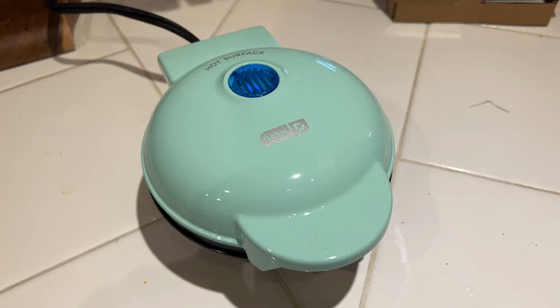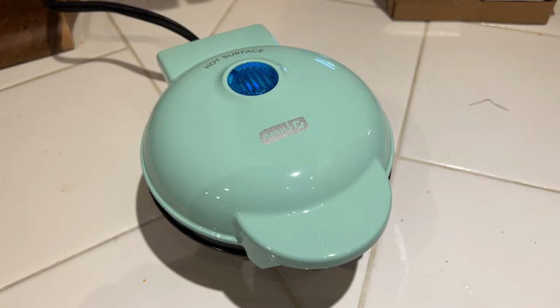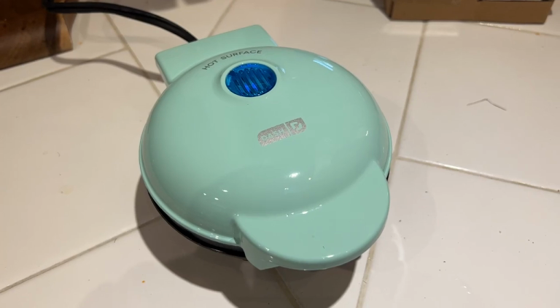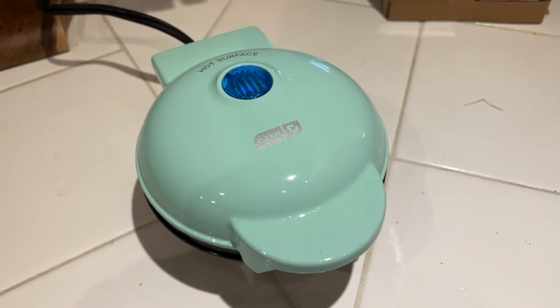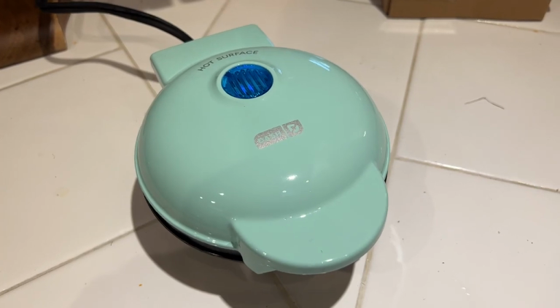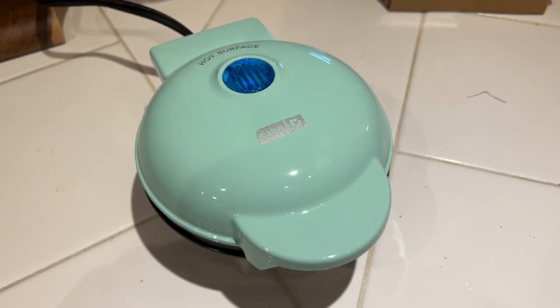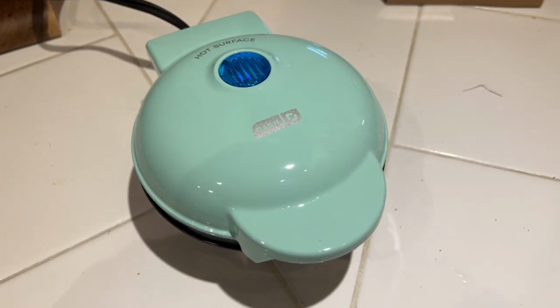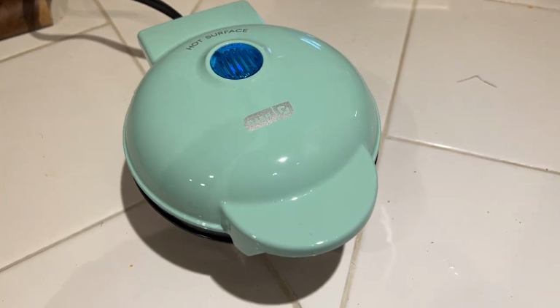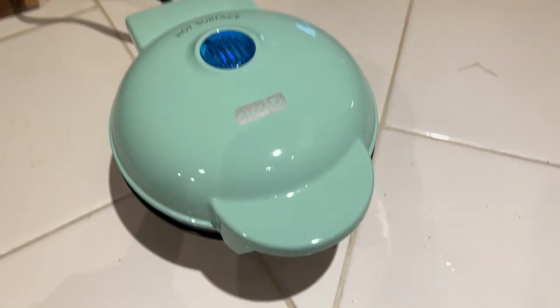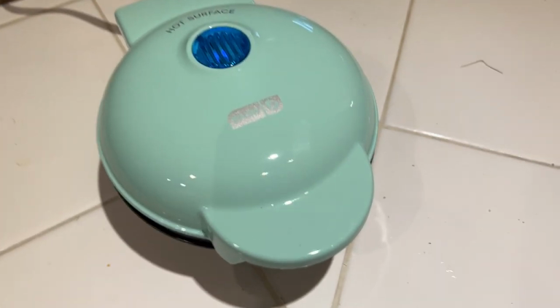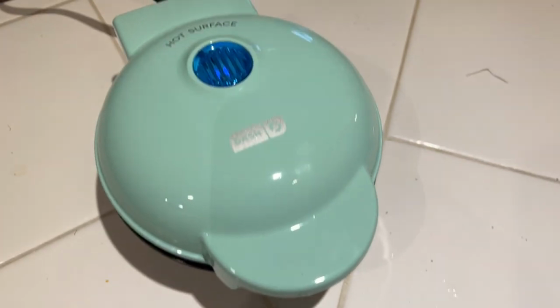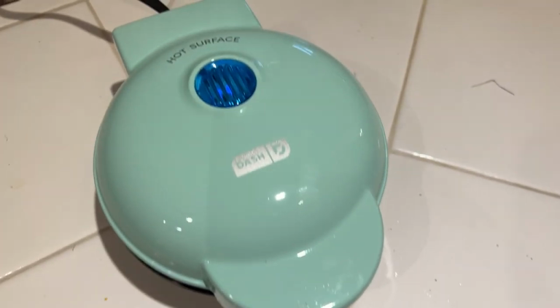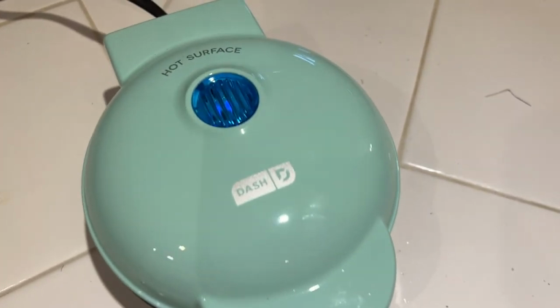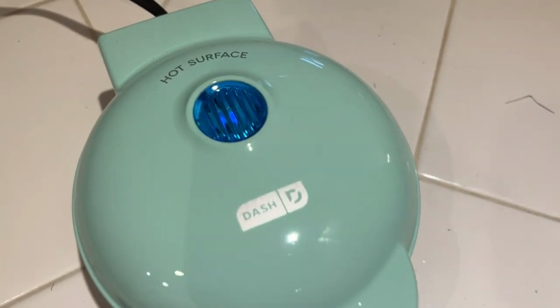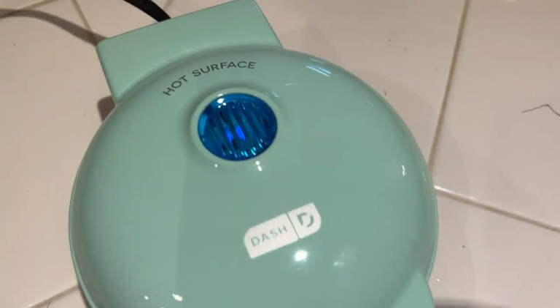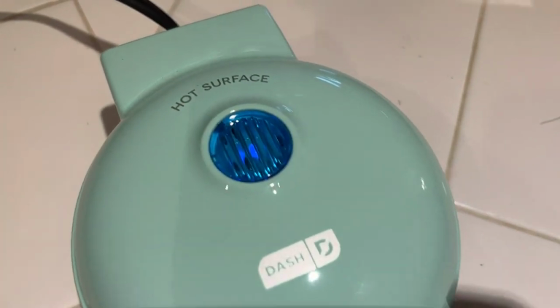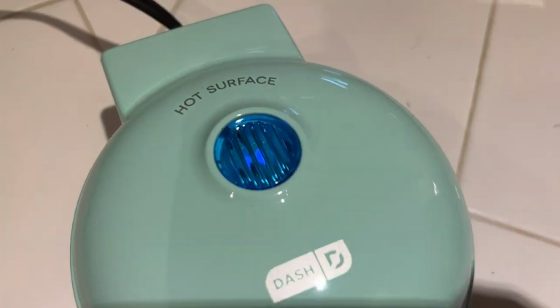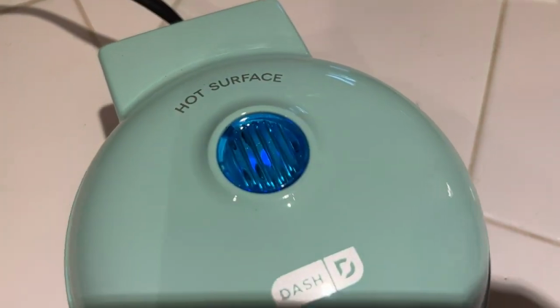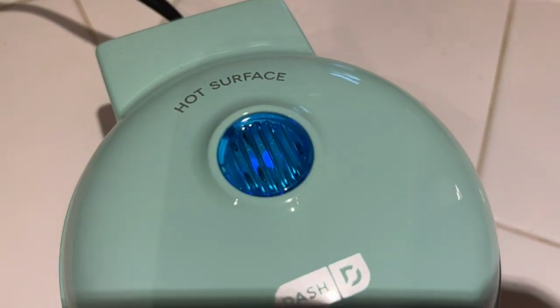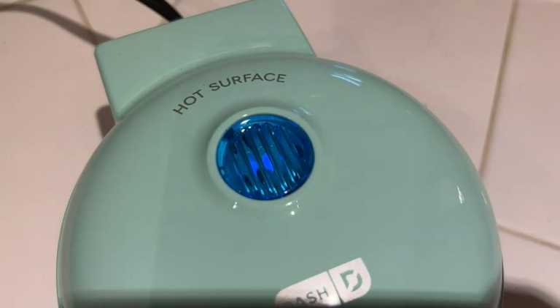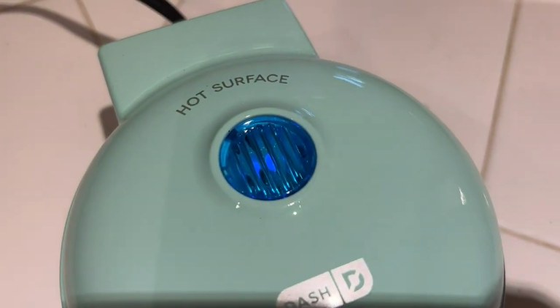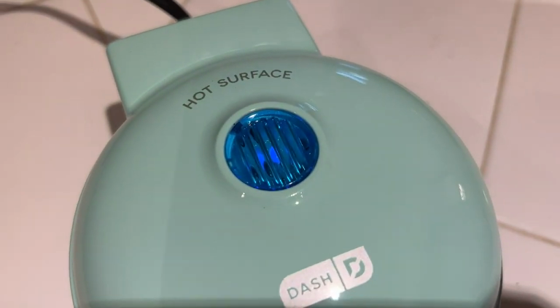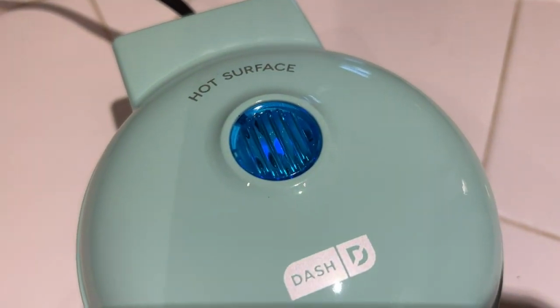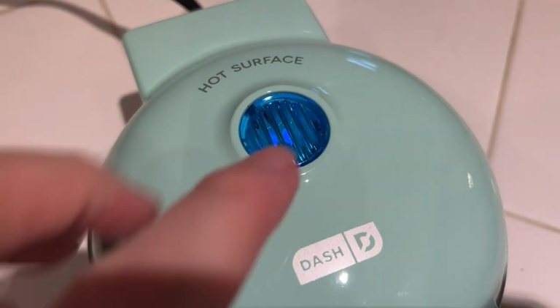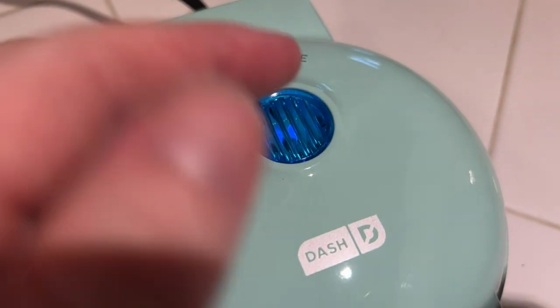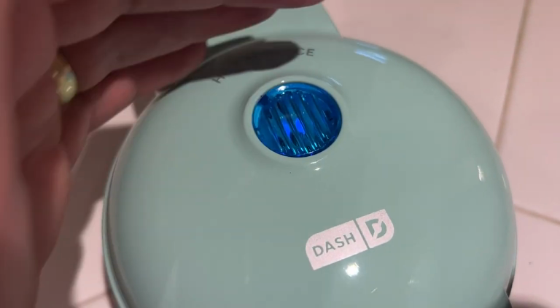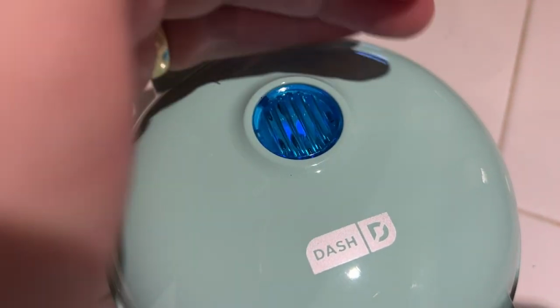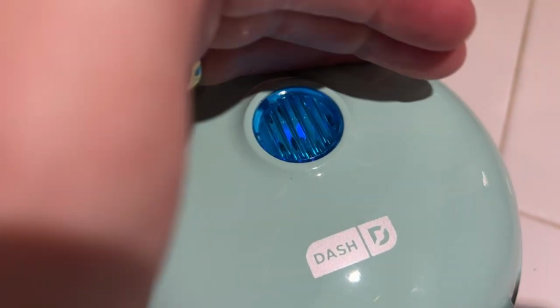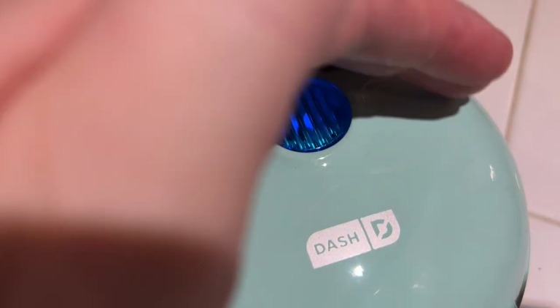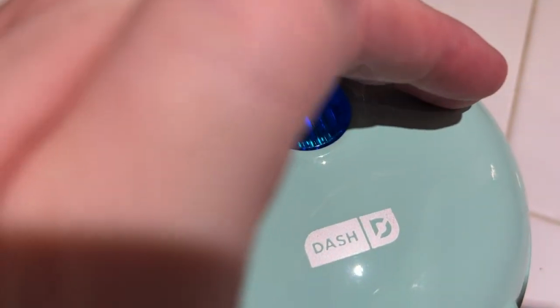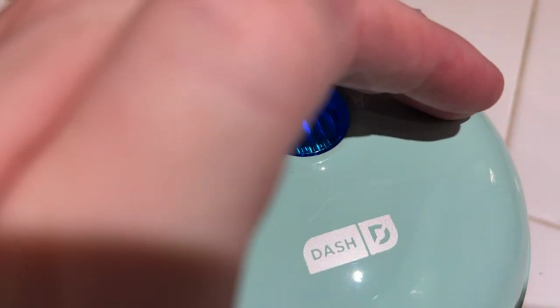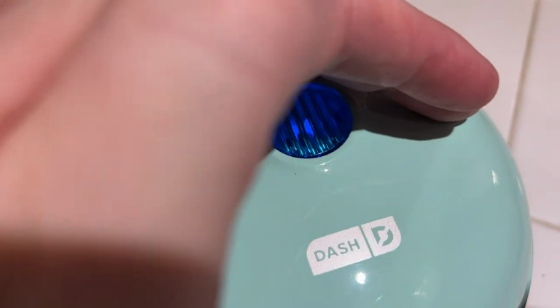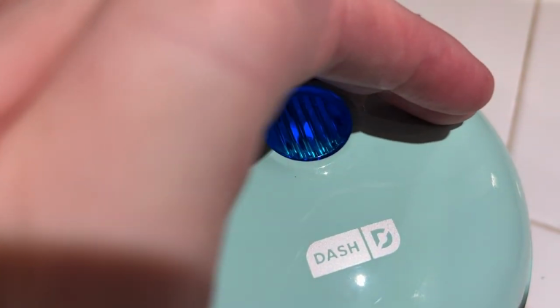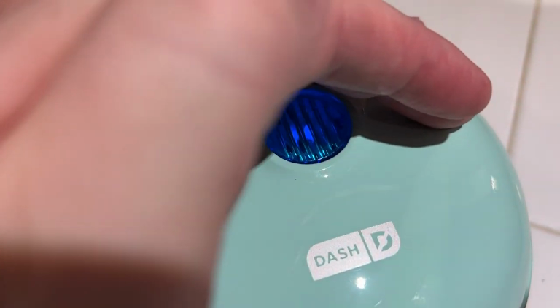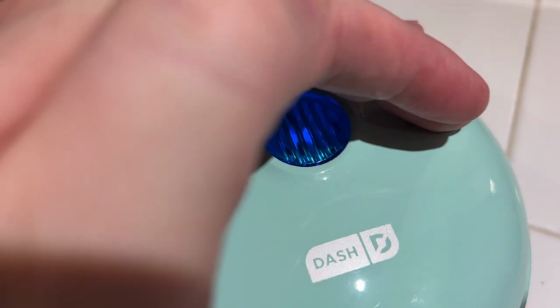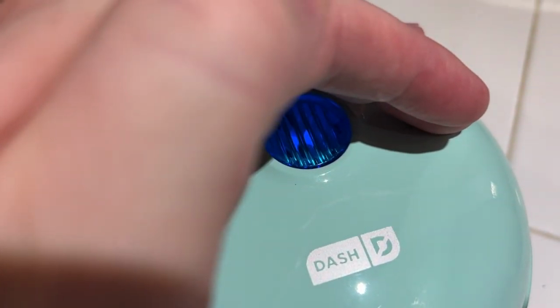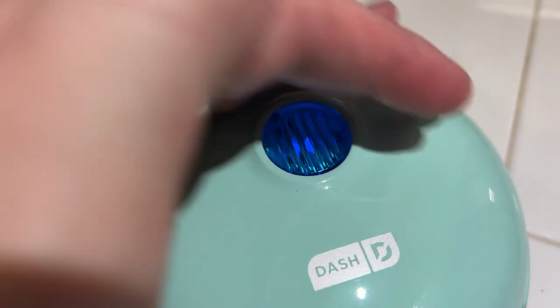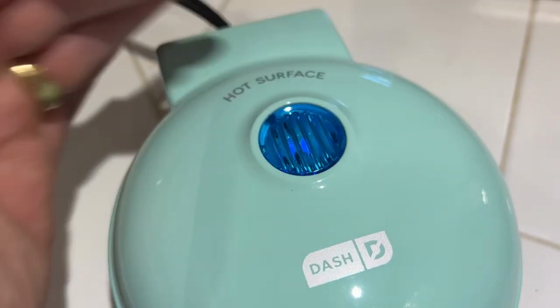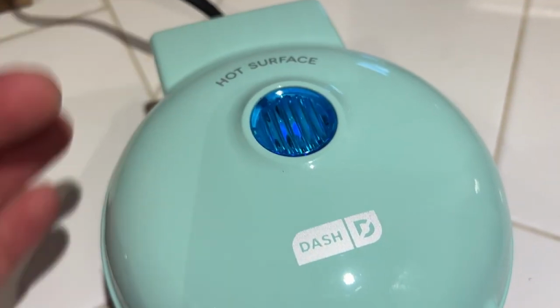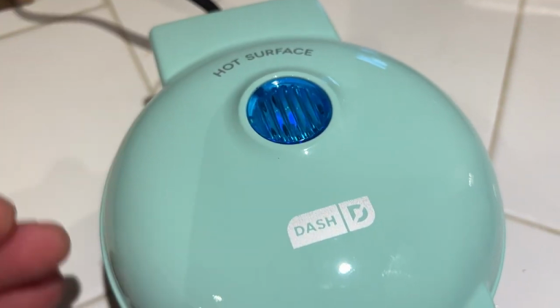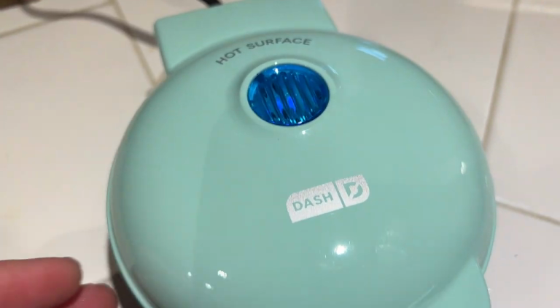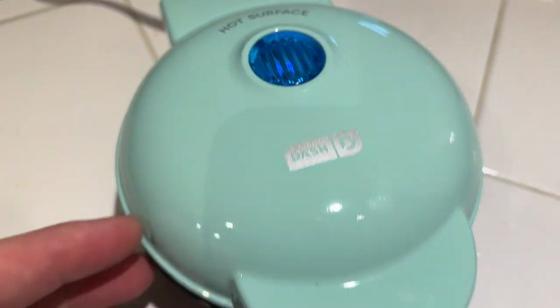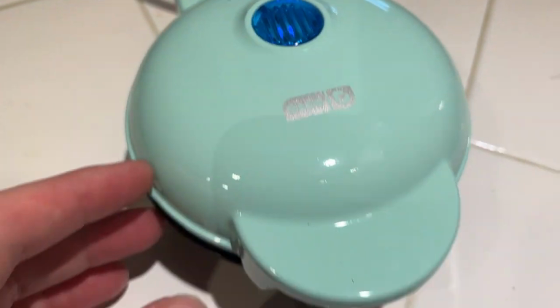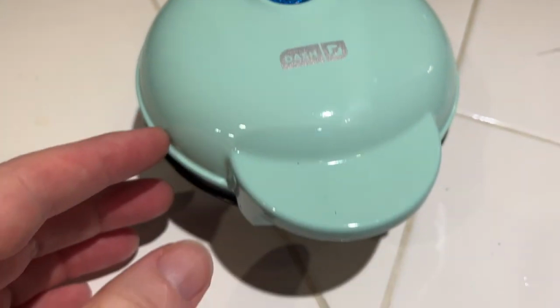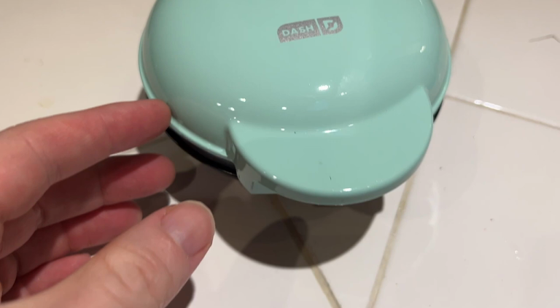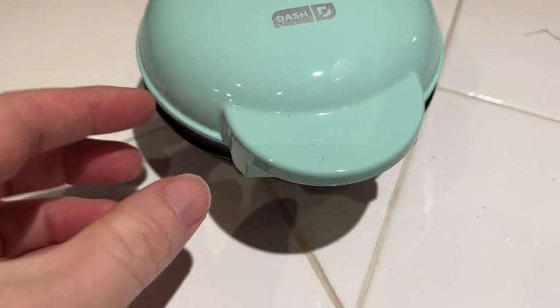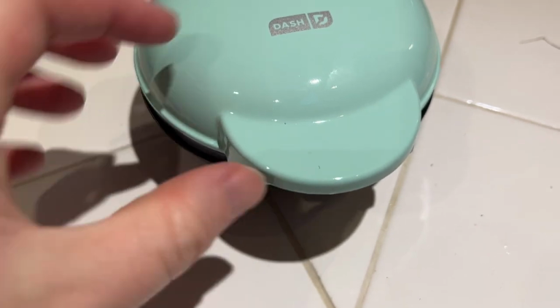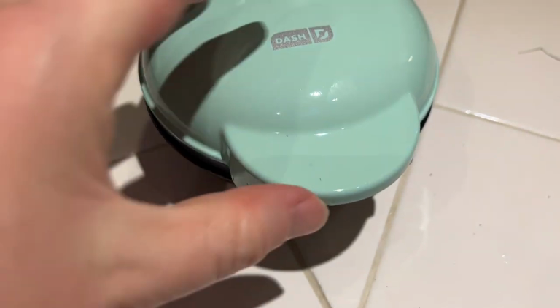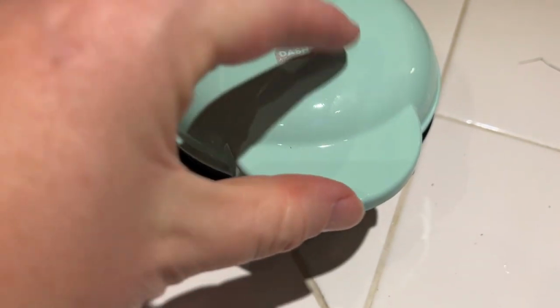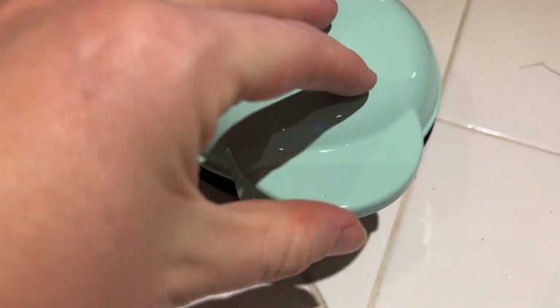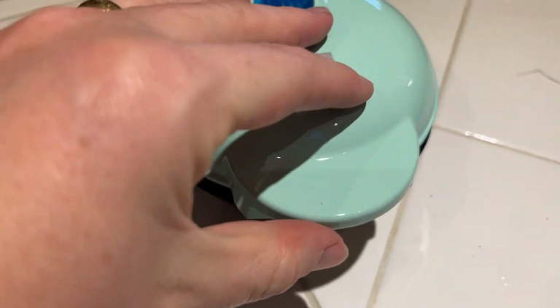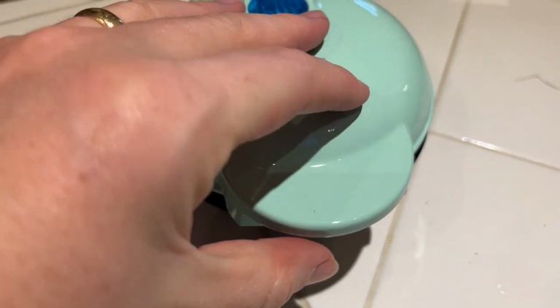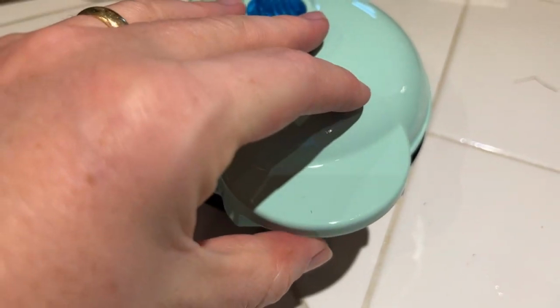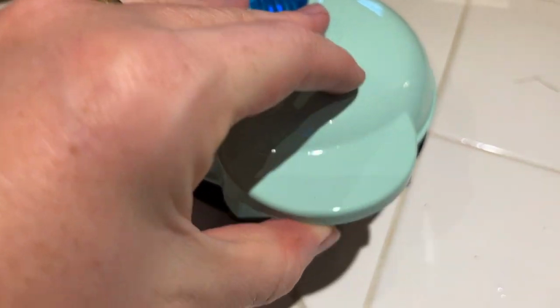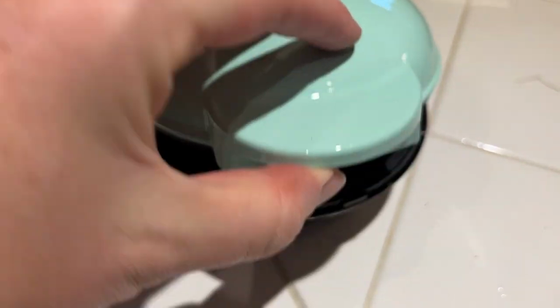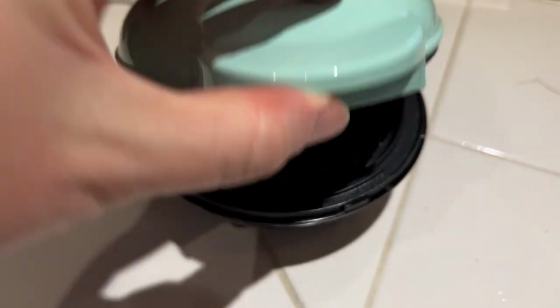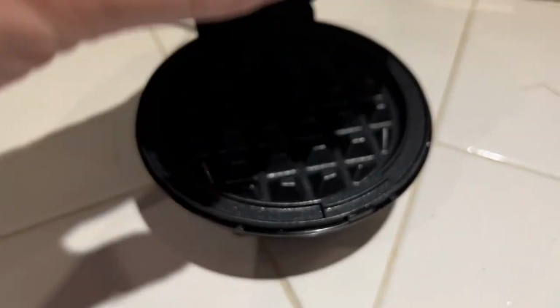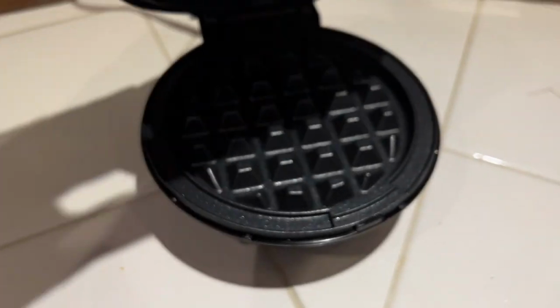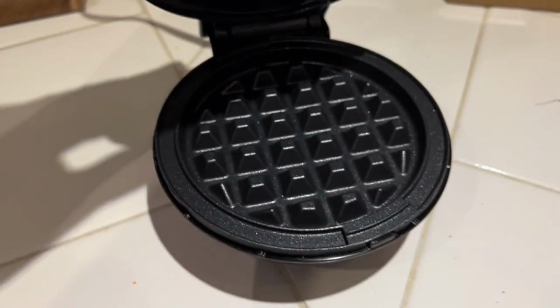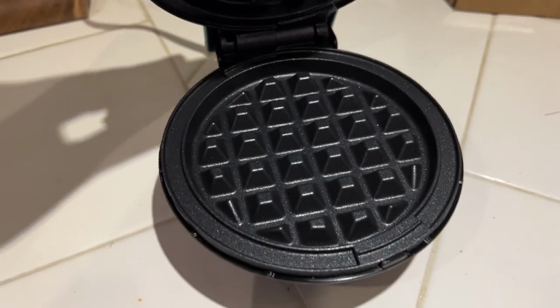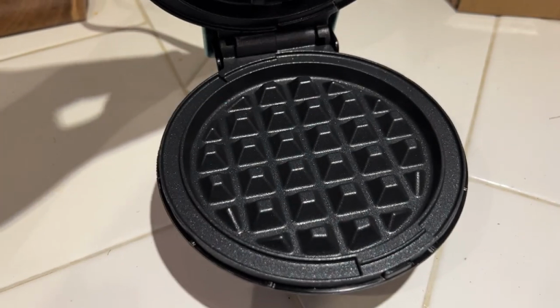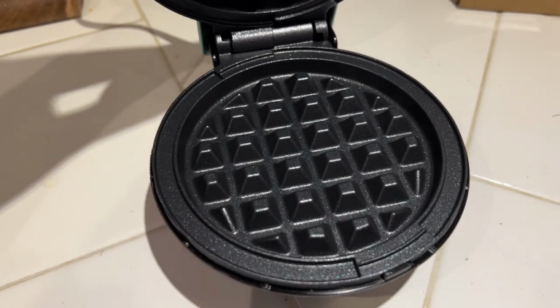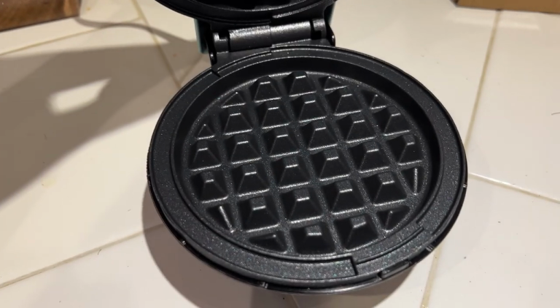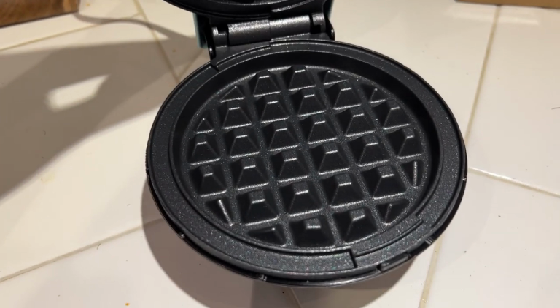I'm Zahn from DIY Life Tech and this is a look at making waffles with my Dash Mini Waffle Maker. You can see I plugged it in — the little light is on, which indicates it's ready.